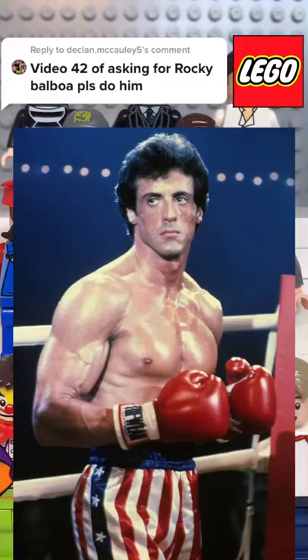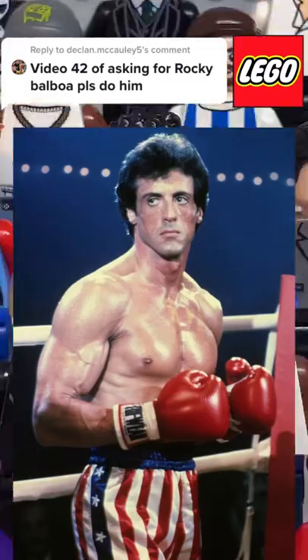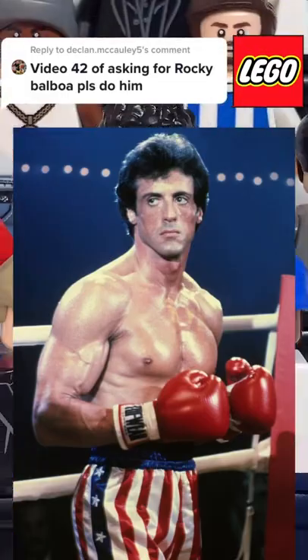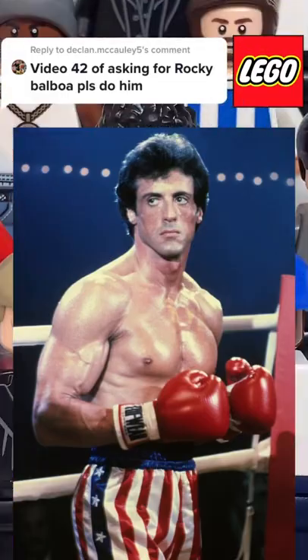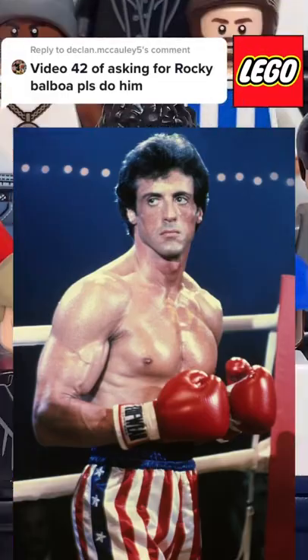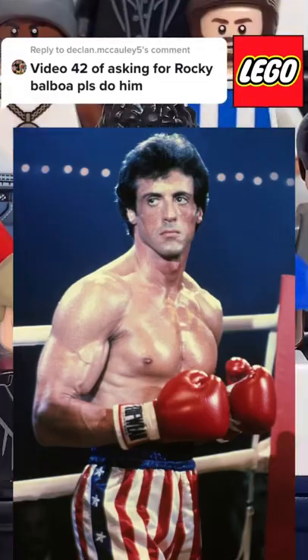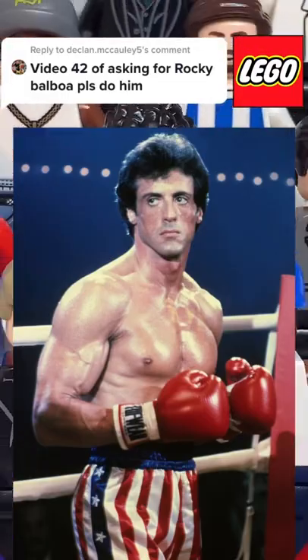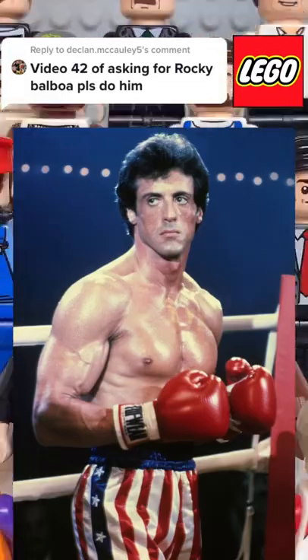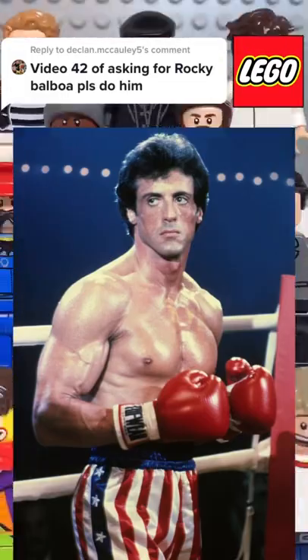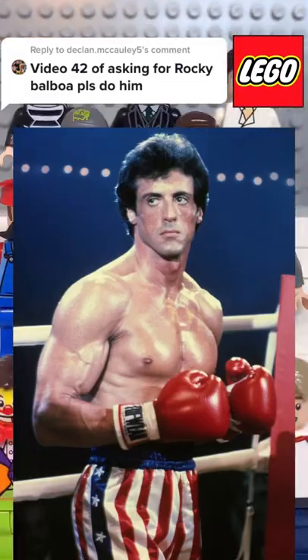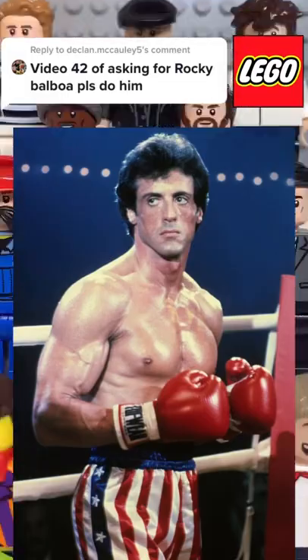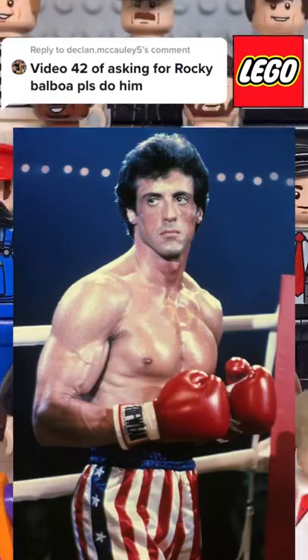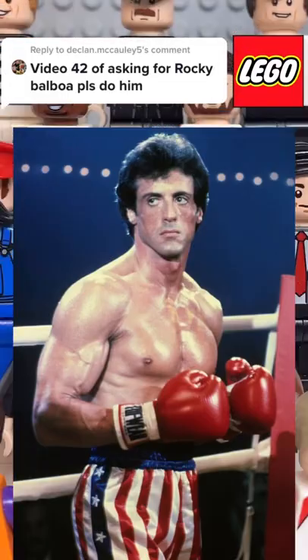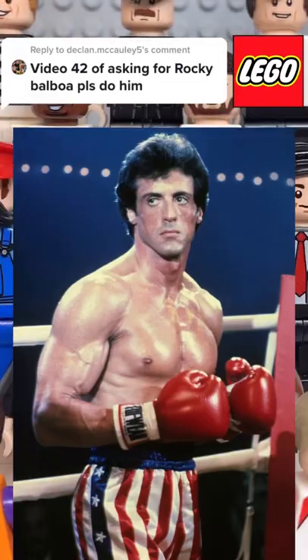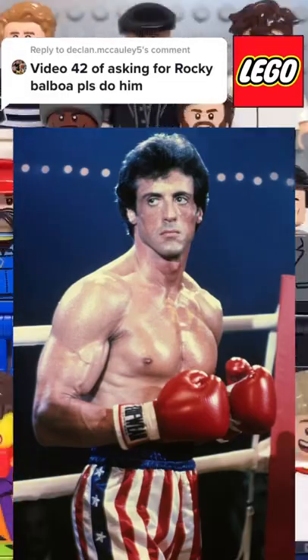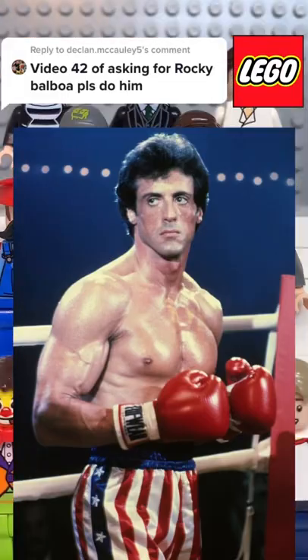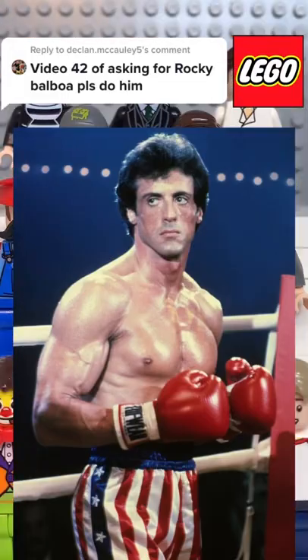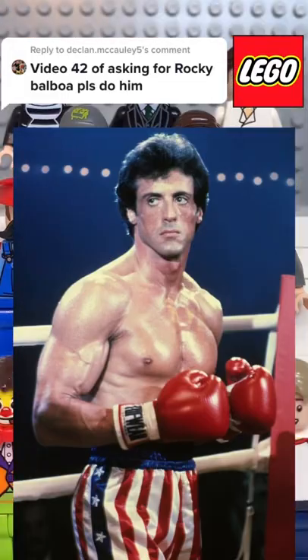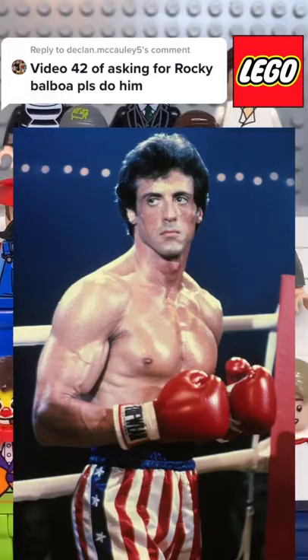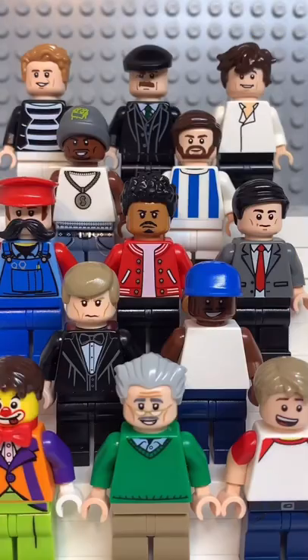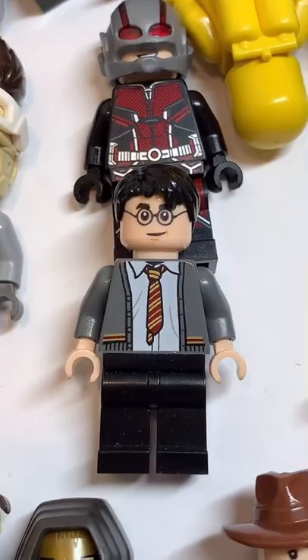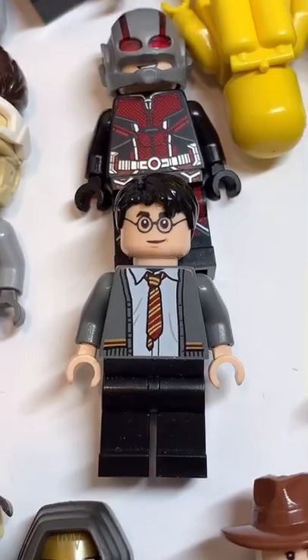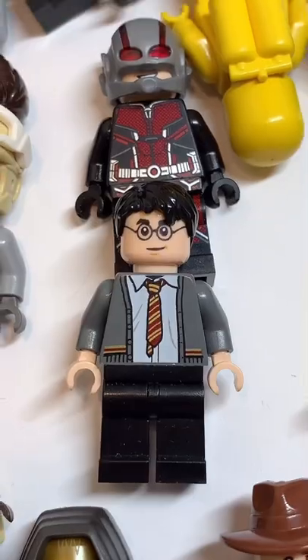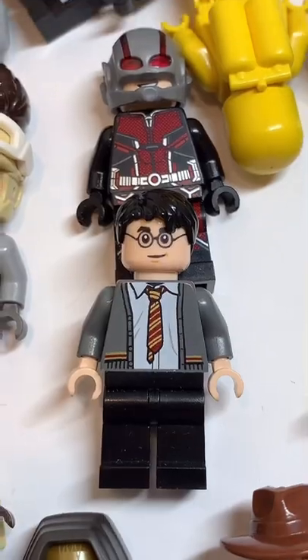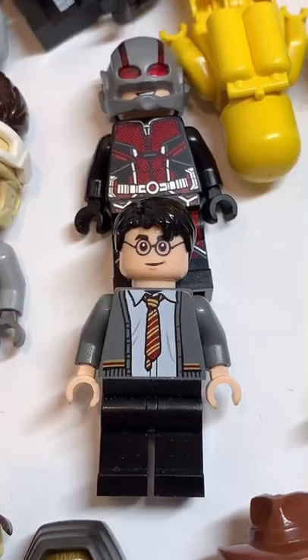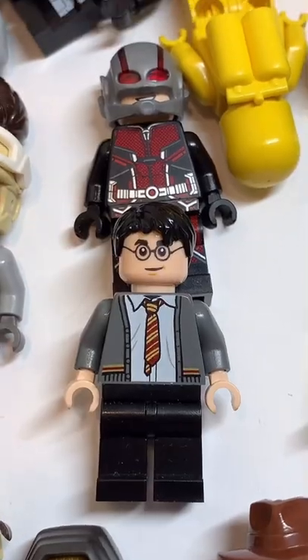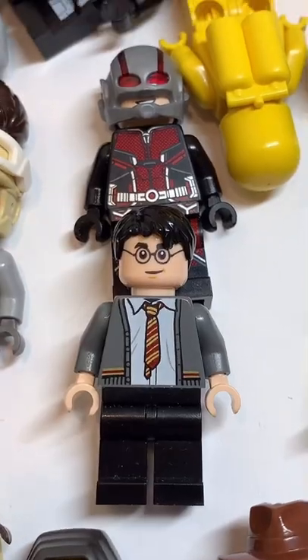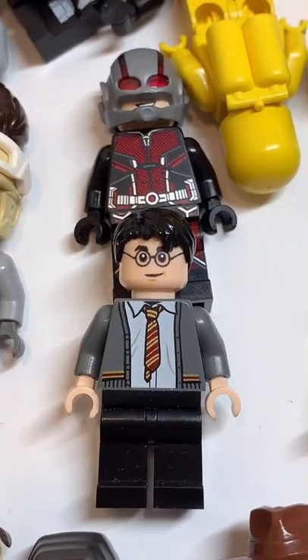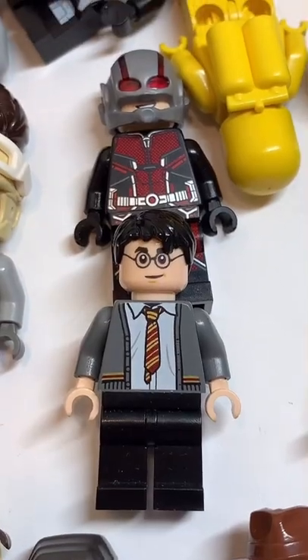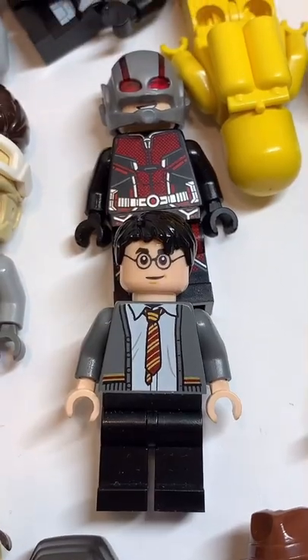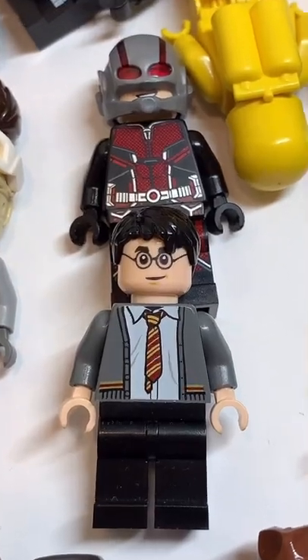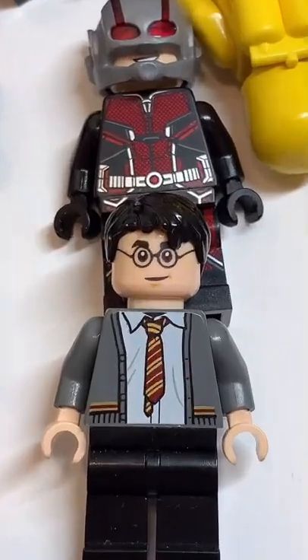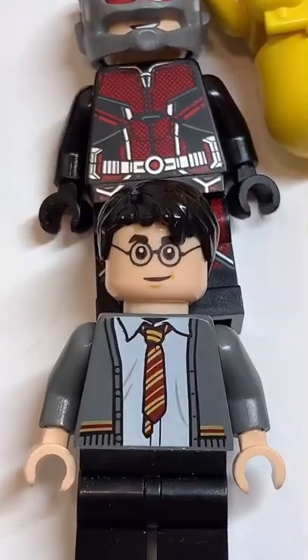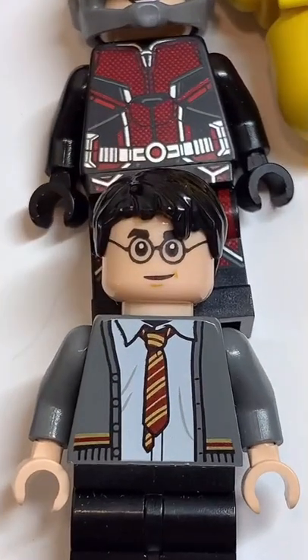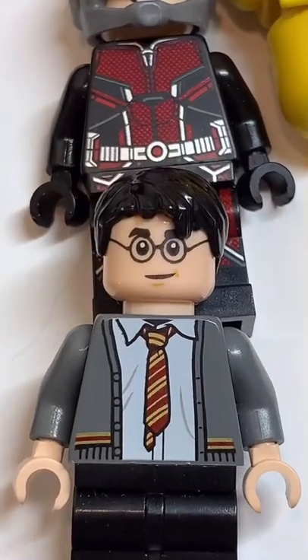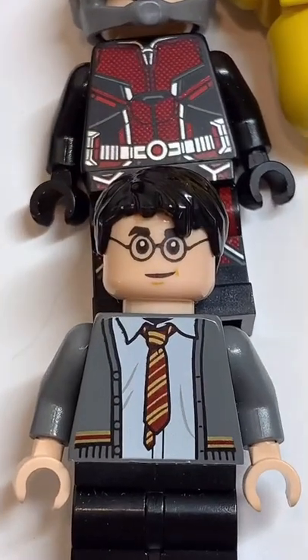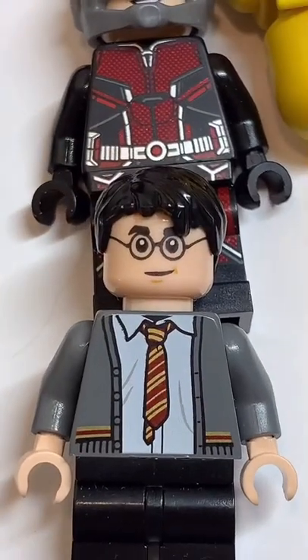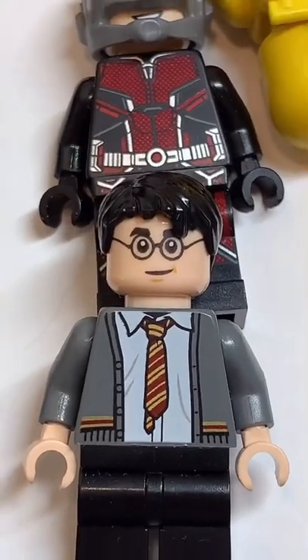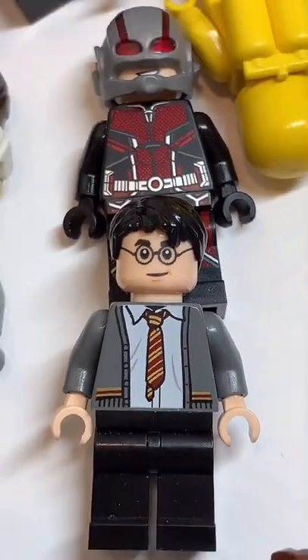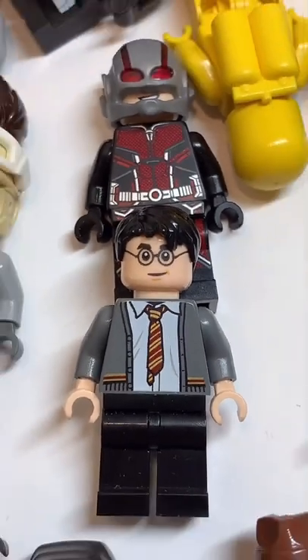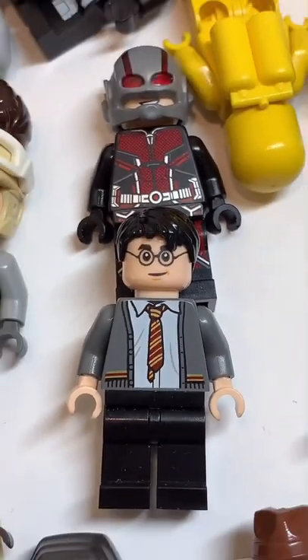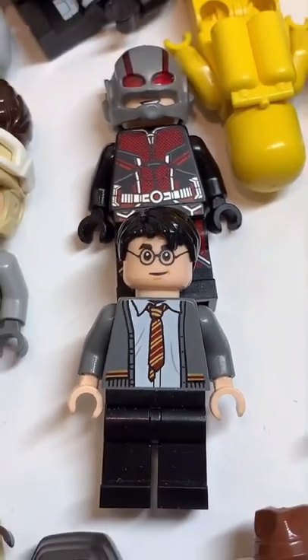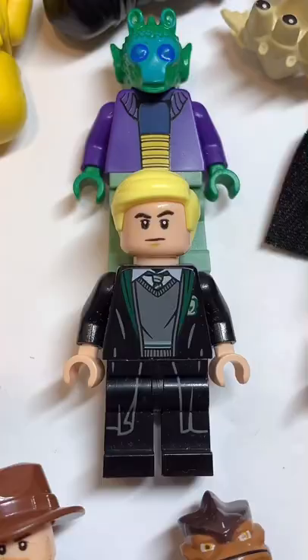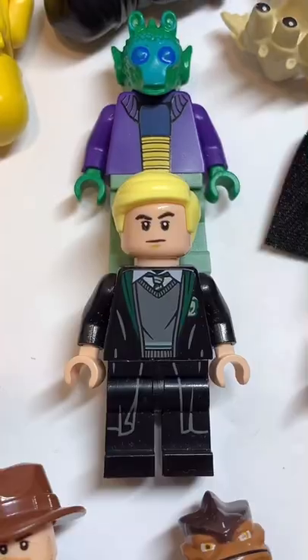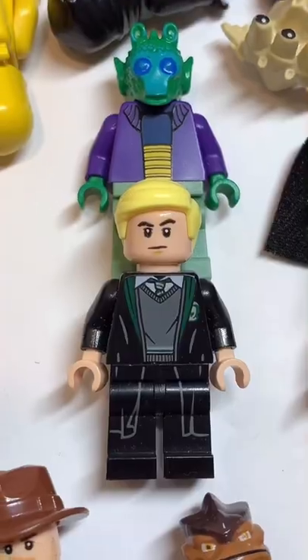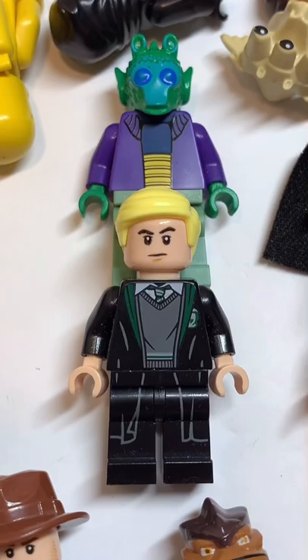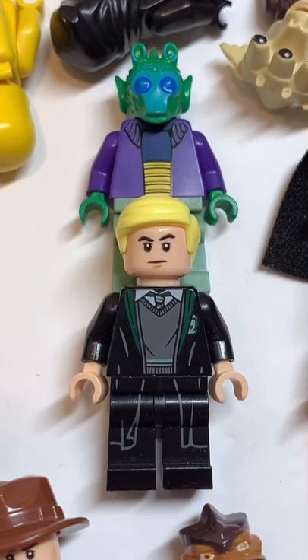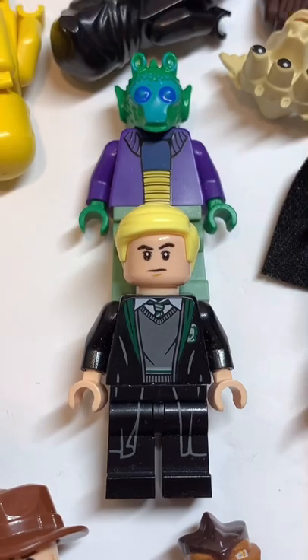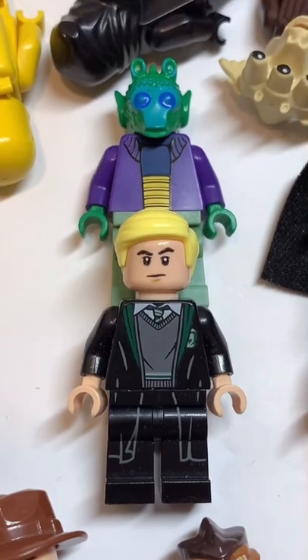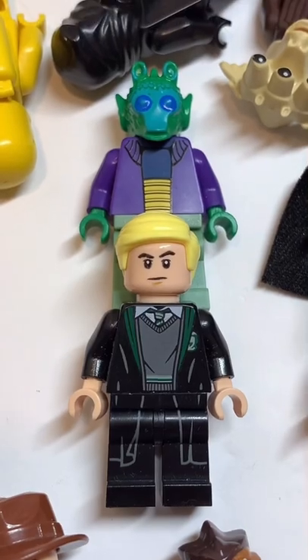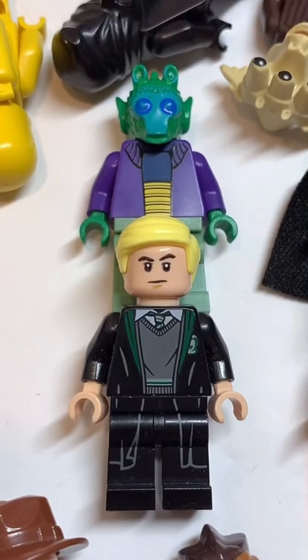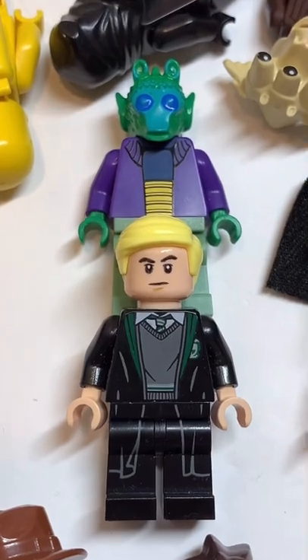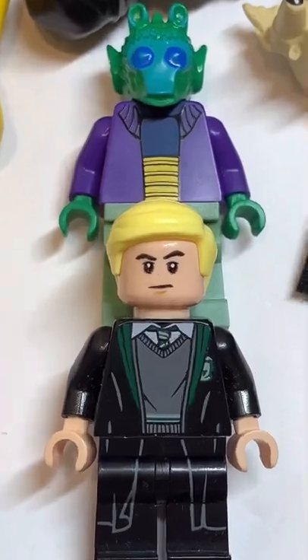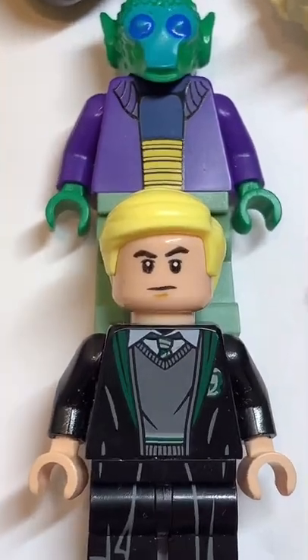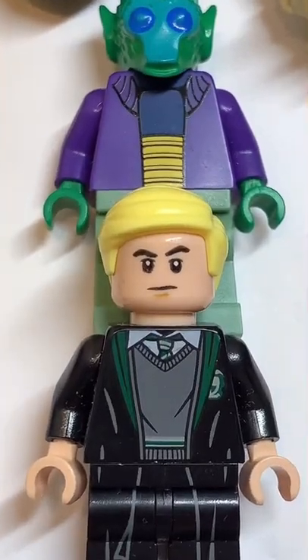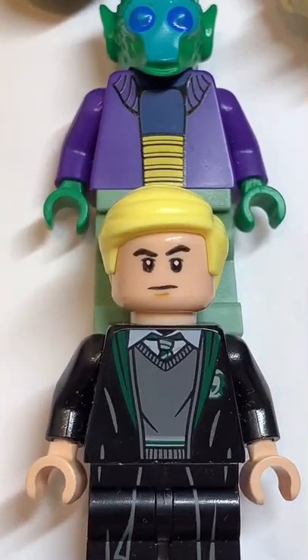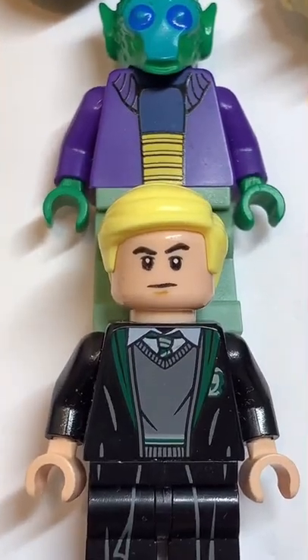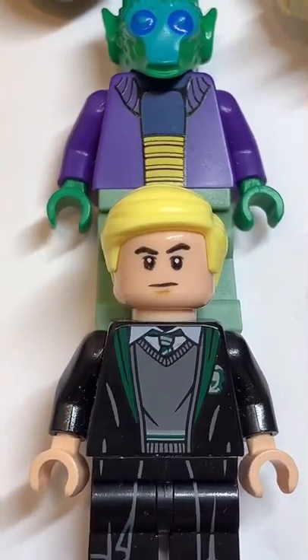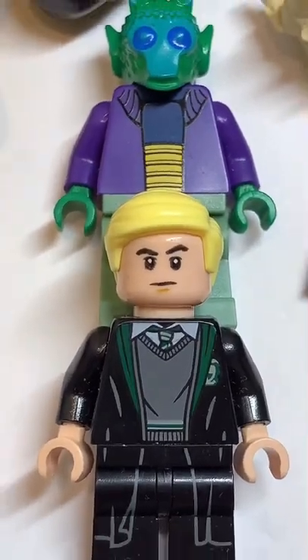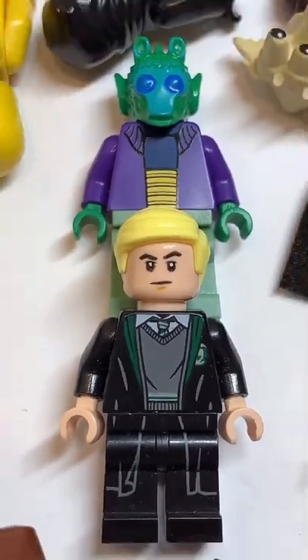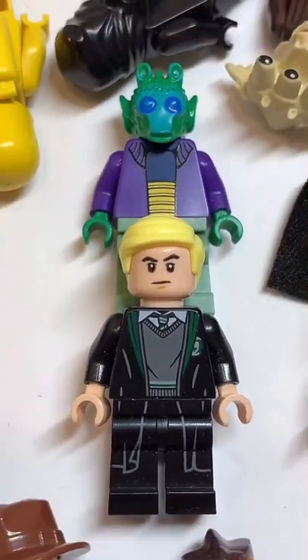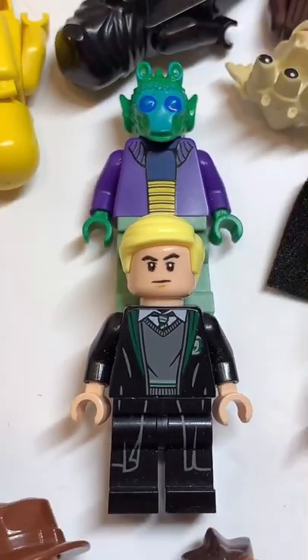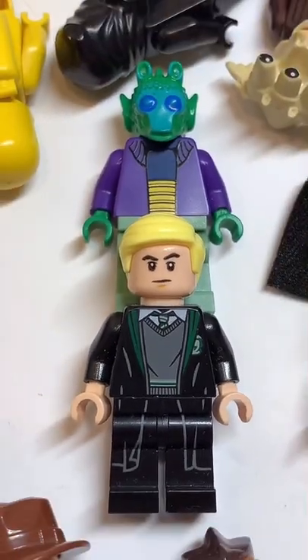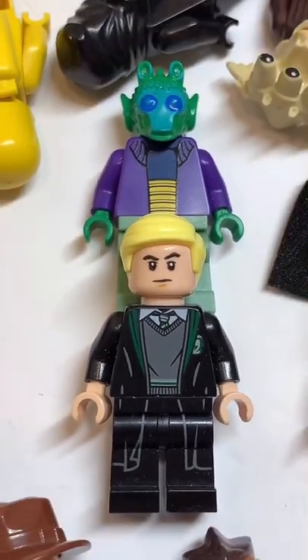Here's how to make a custom Lego Rocky. Starting at the top, you're going to use the hair from Harry Potter. Then you're going to use the face from Draco Malfoy.